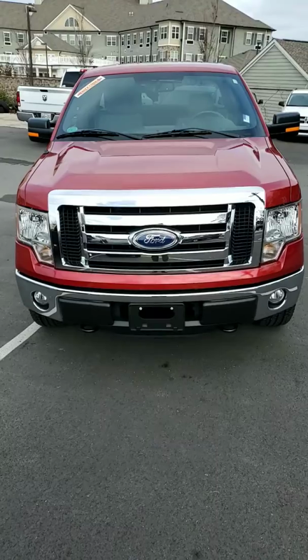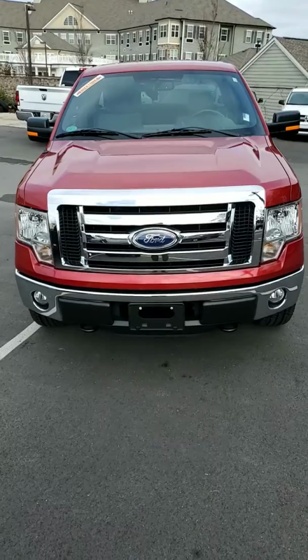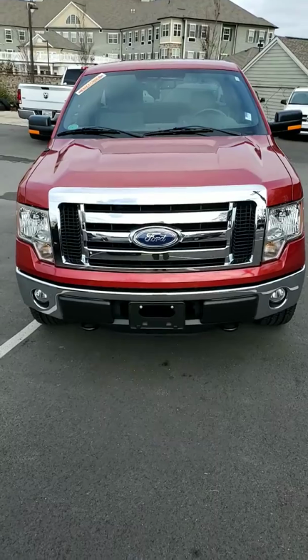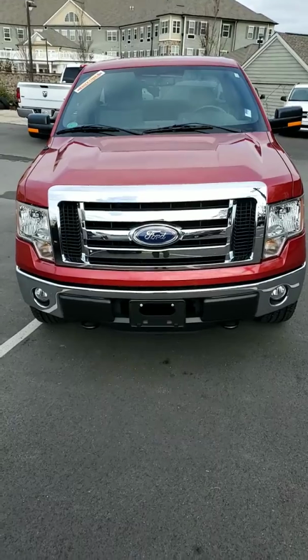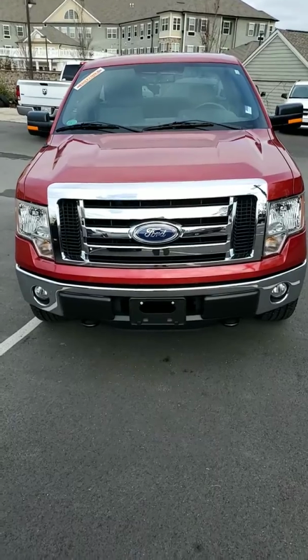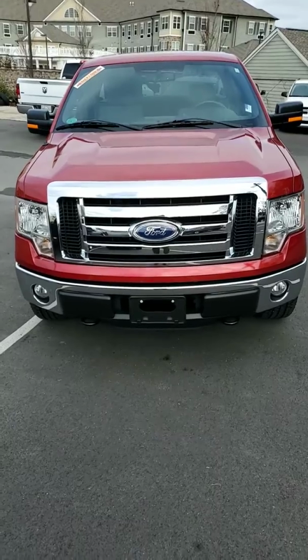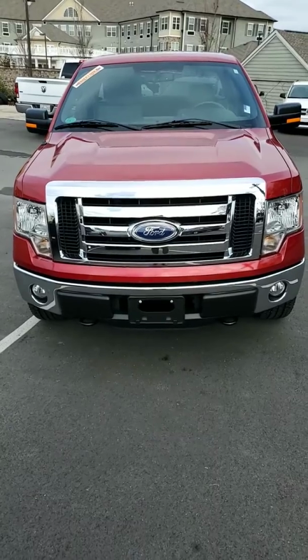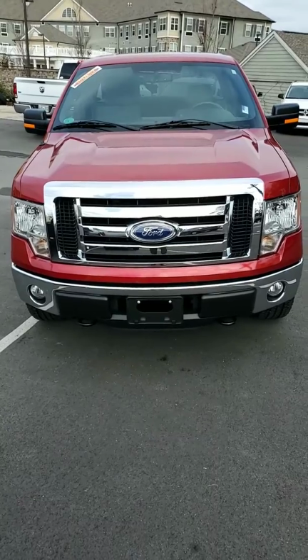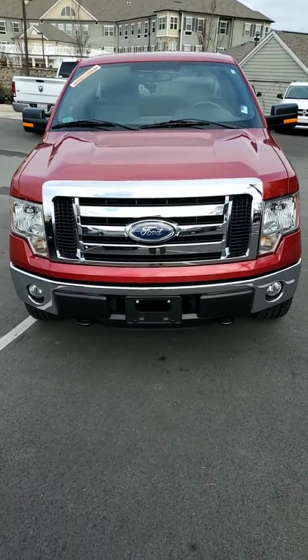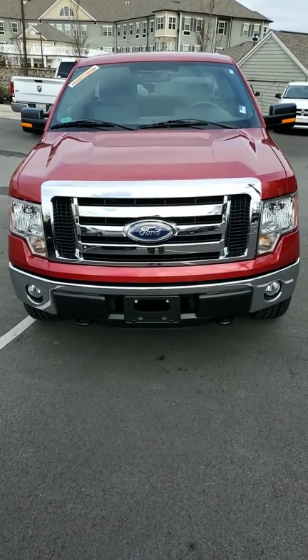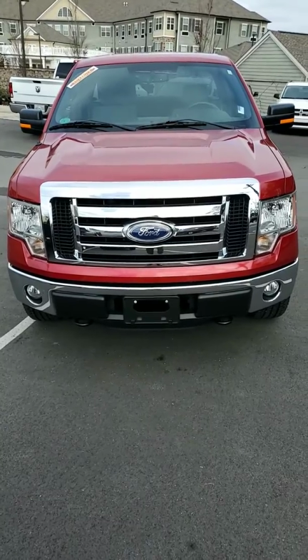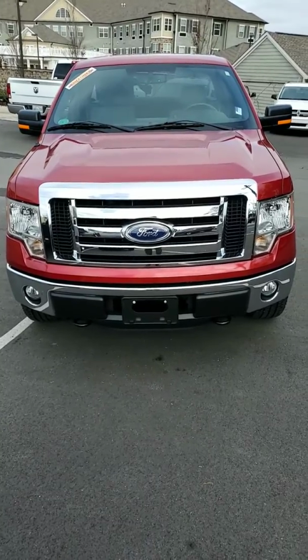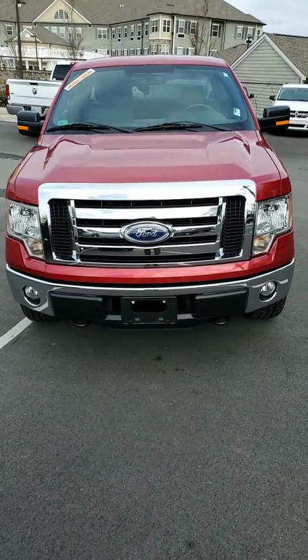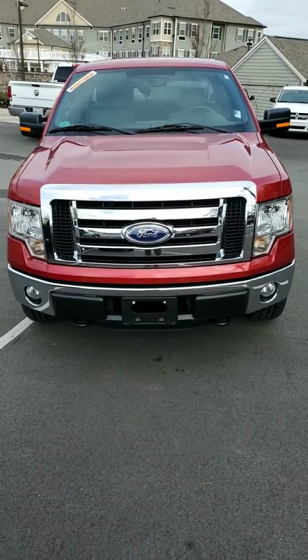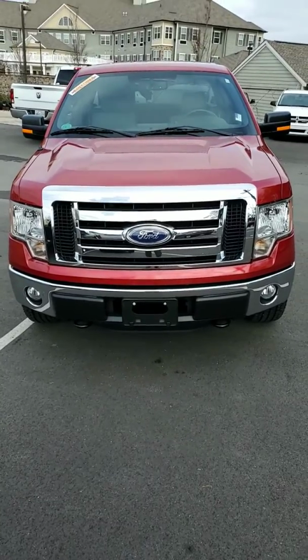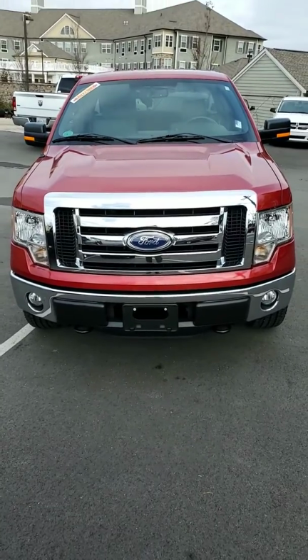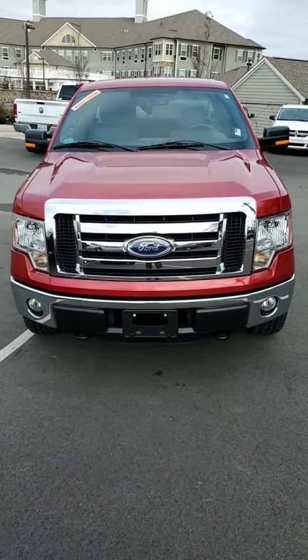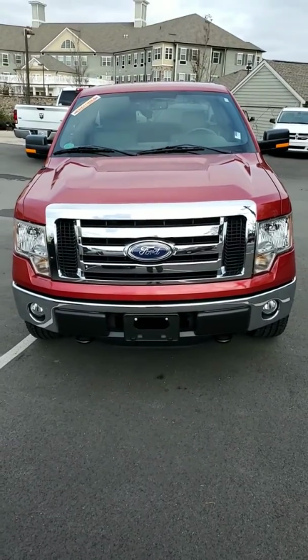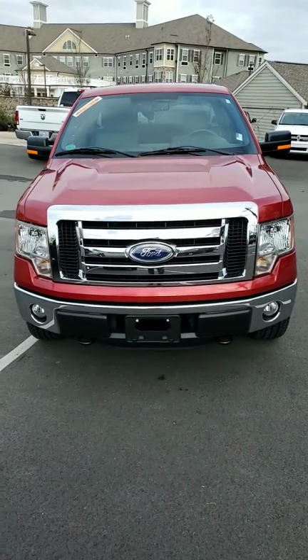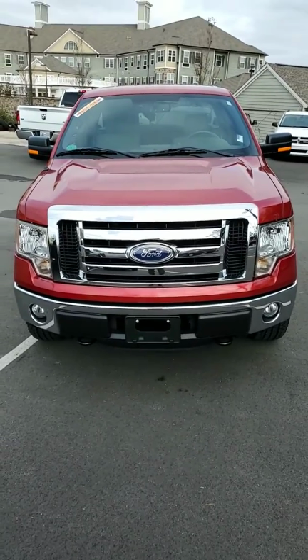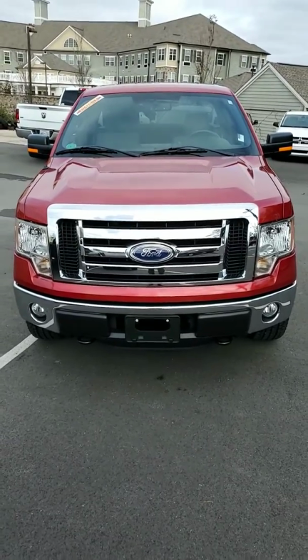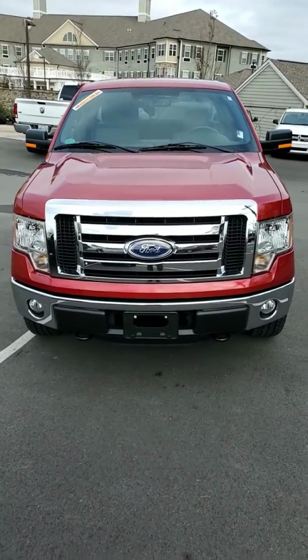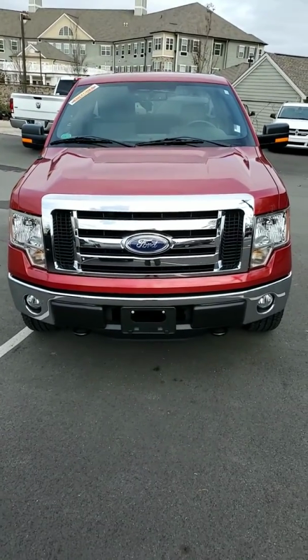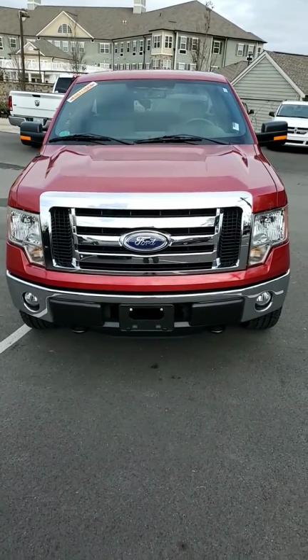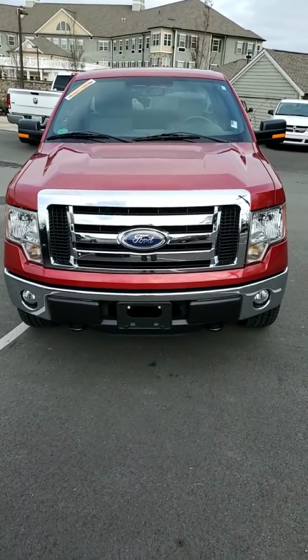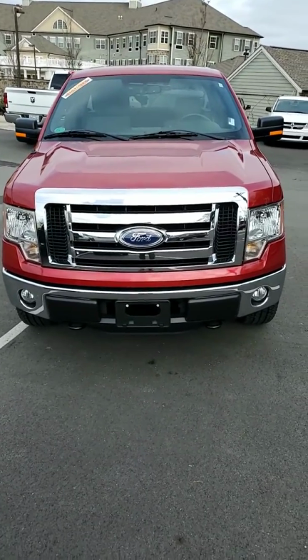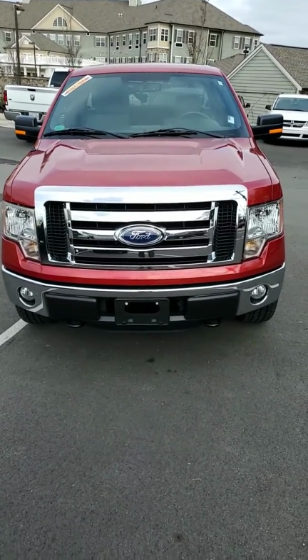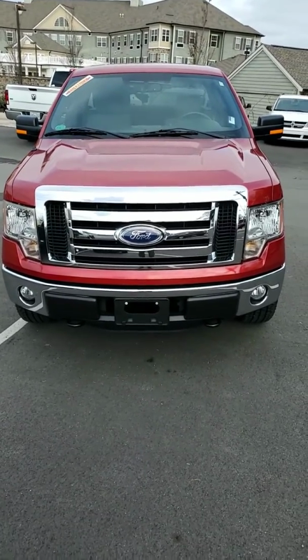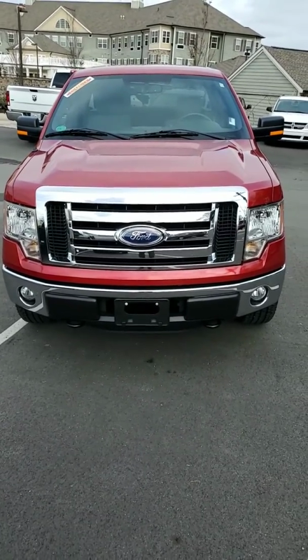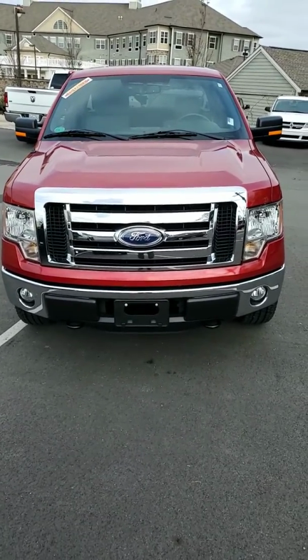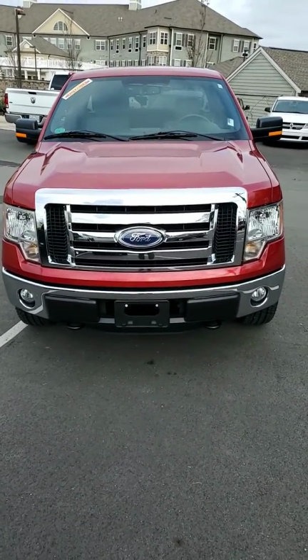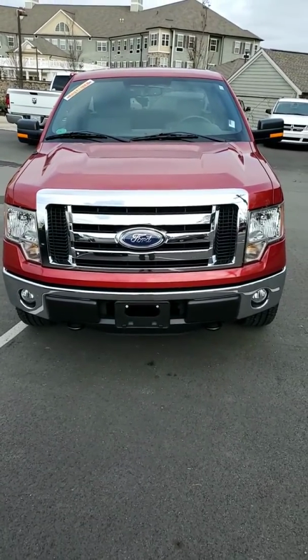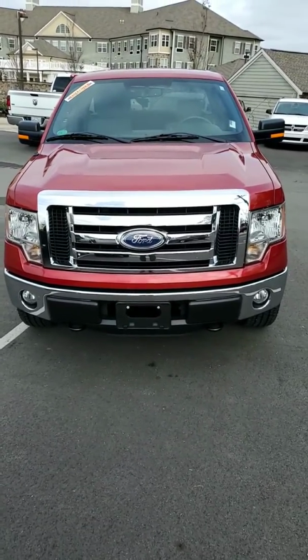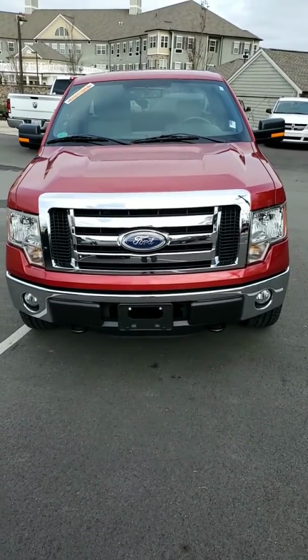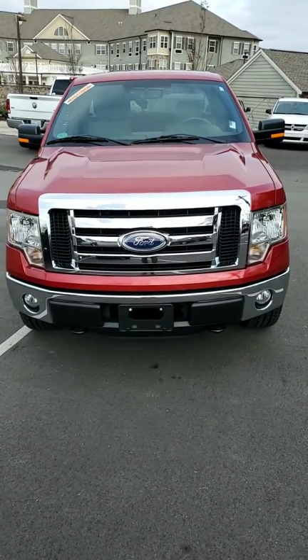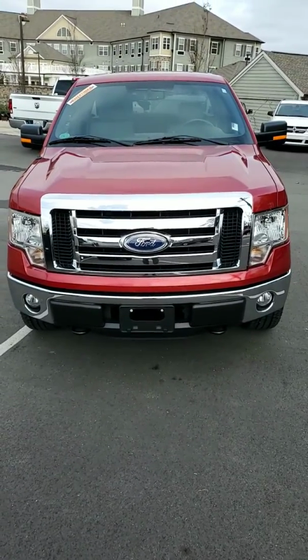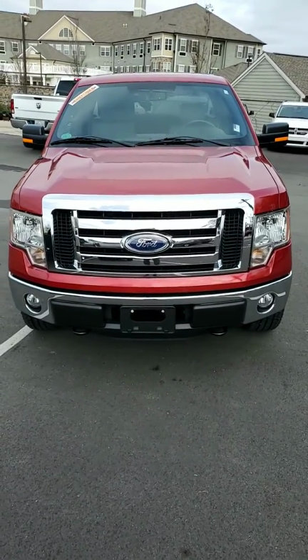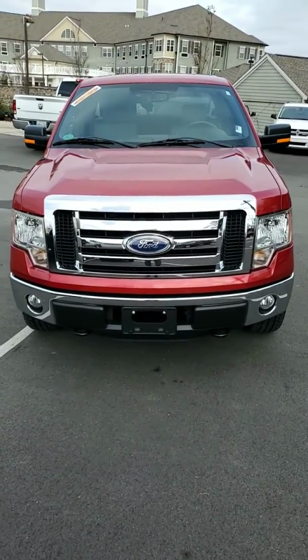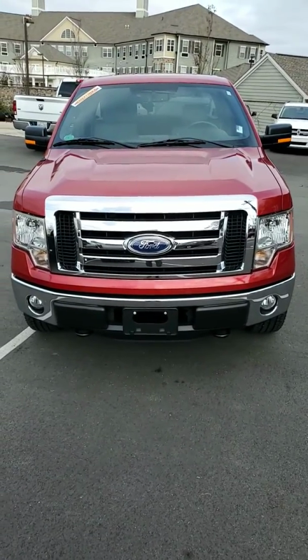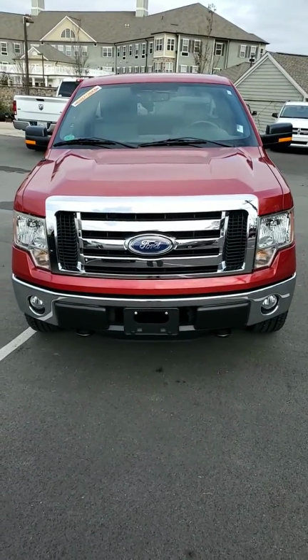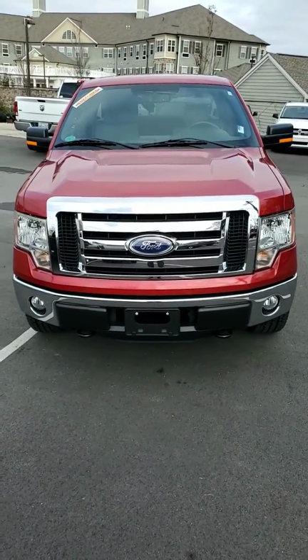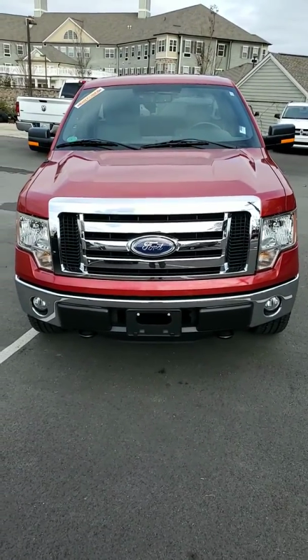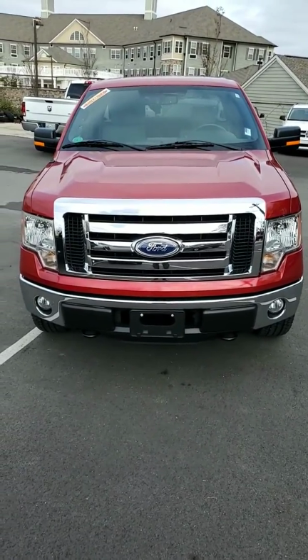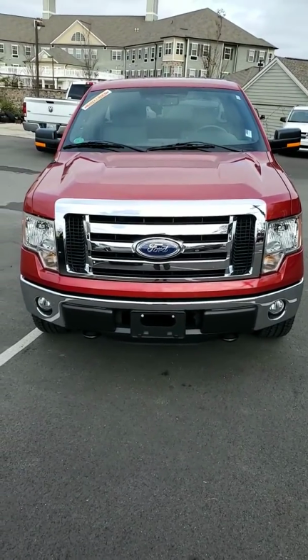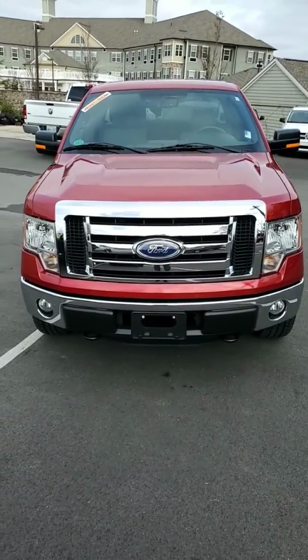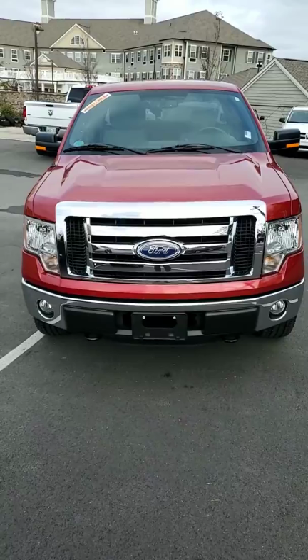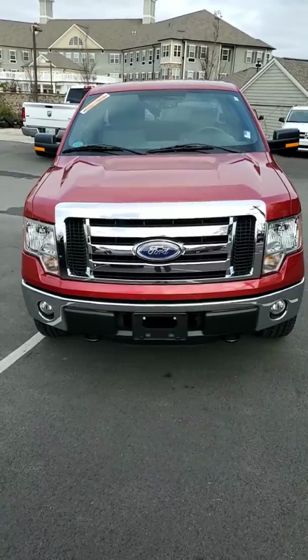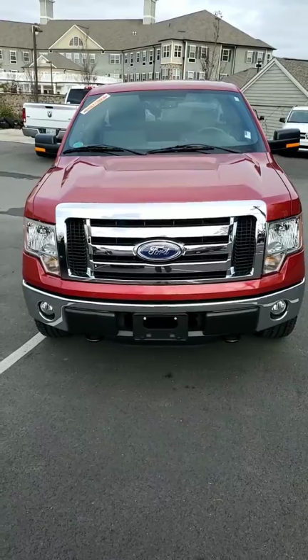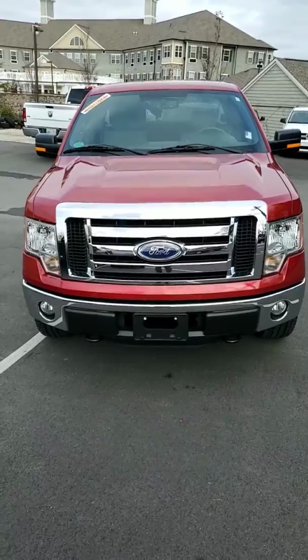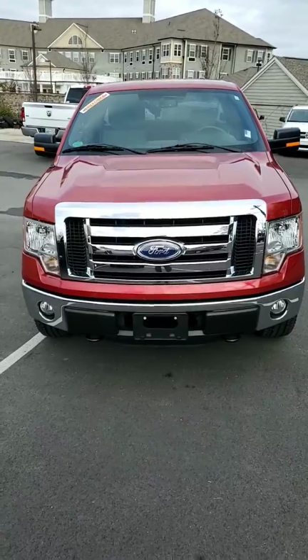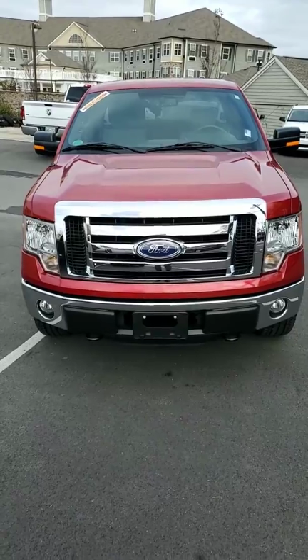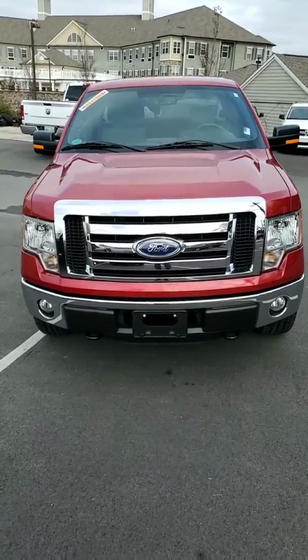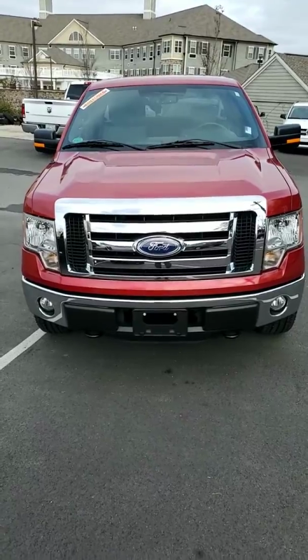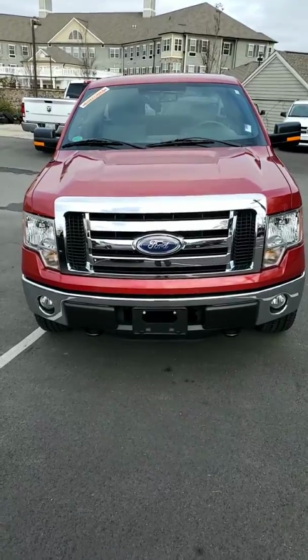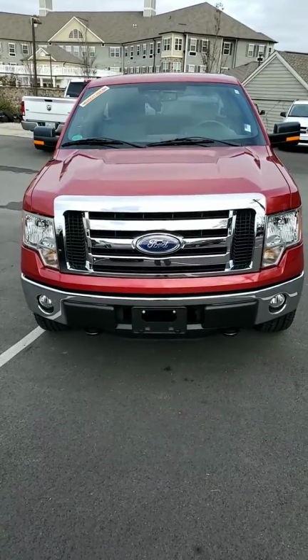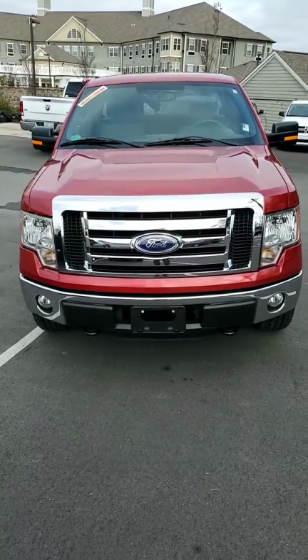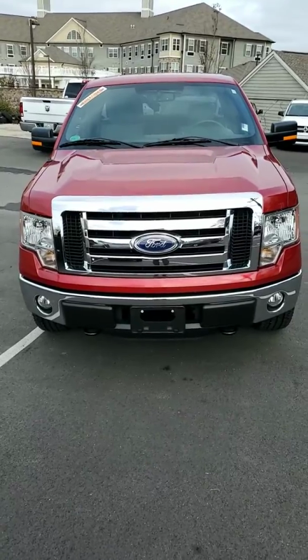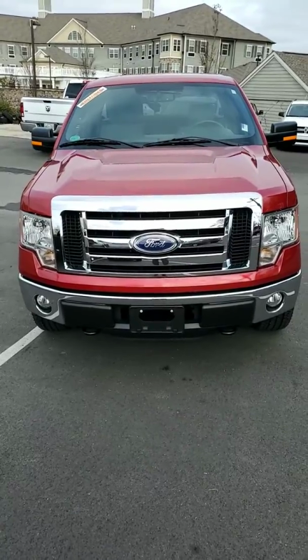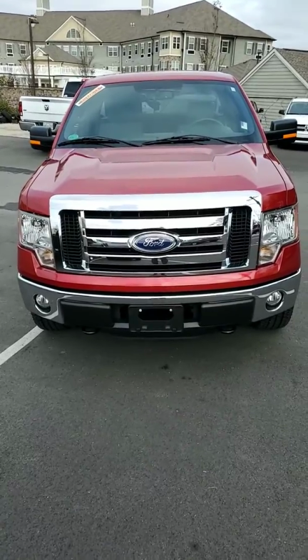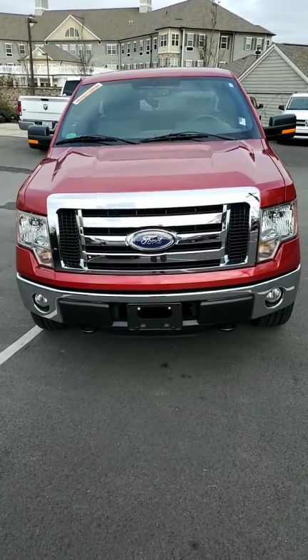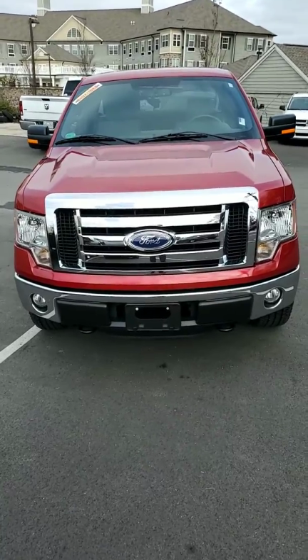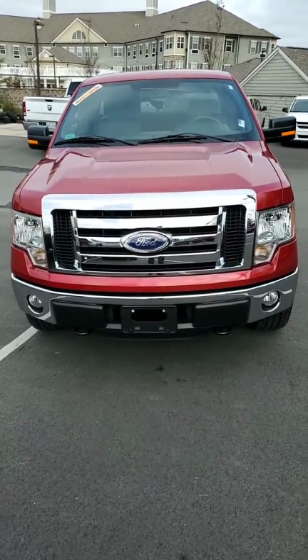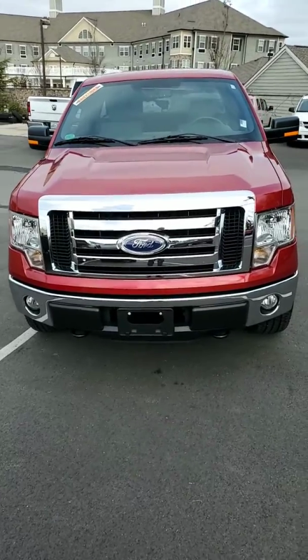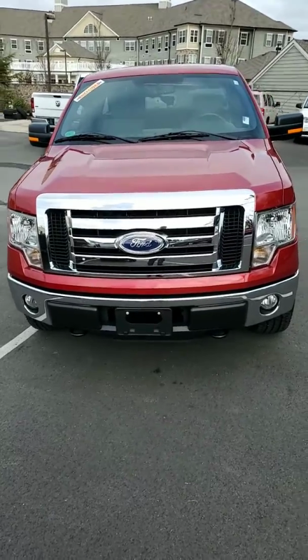Hello Andy, my name is Joe Davis. I'm with Secret City Dodge Jeep Ram here in Oak Ridge. This is your 2011 Ford F-150.